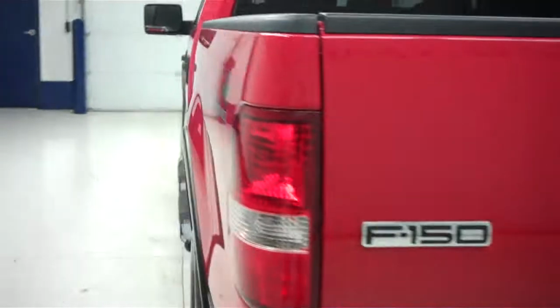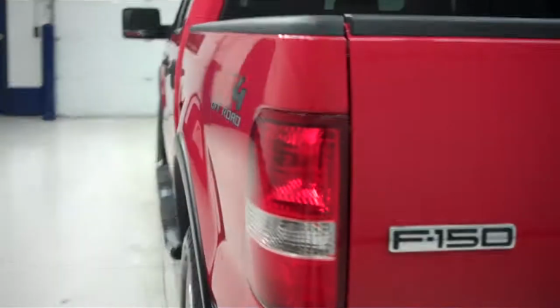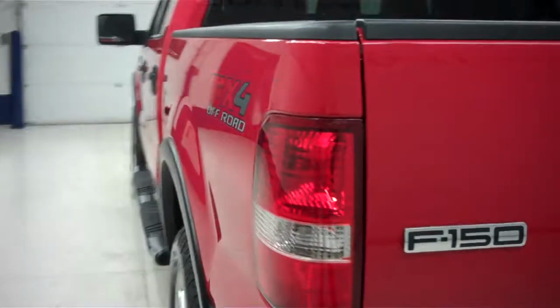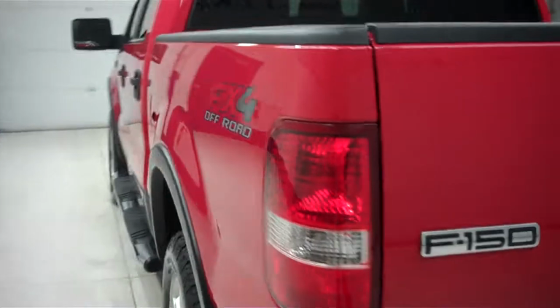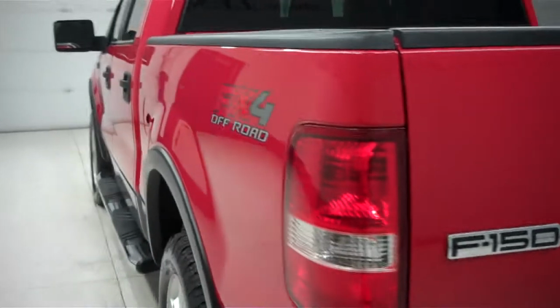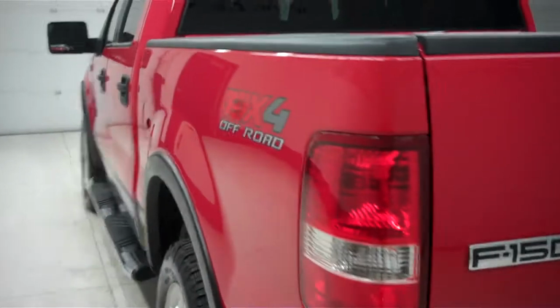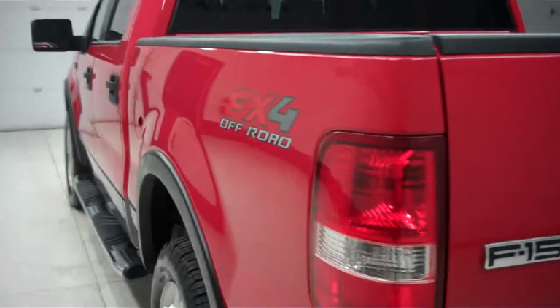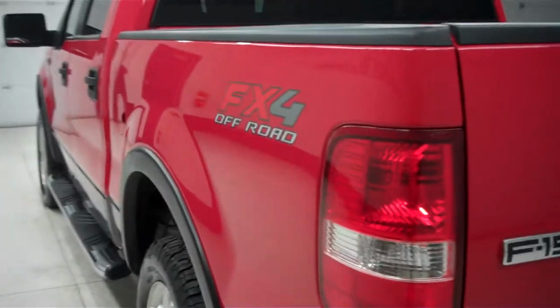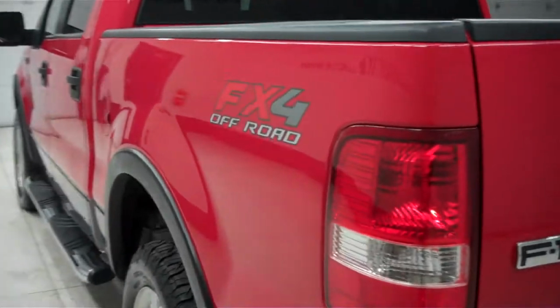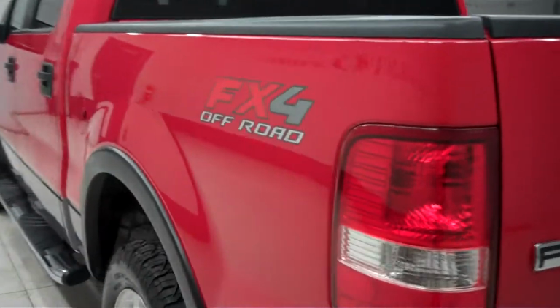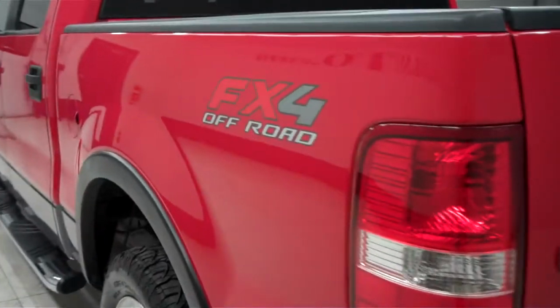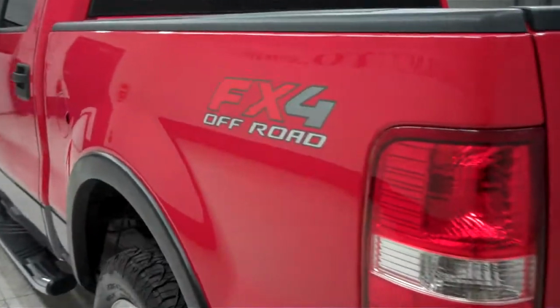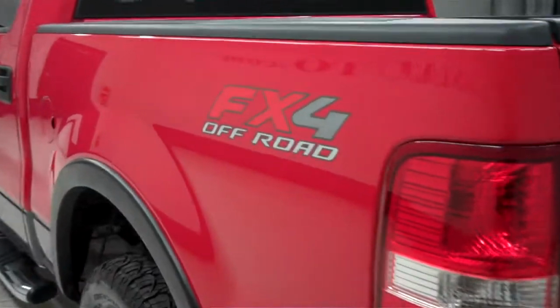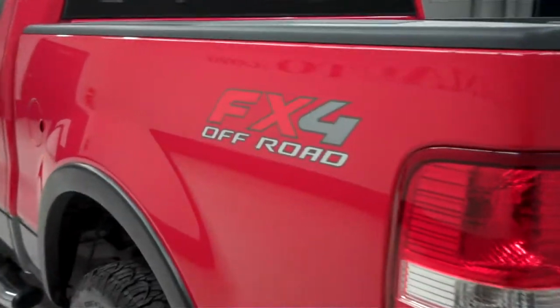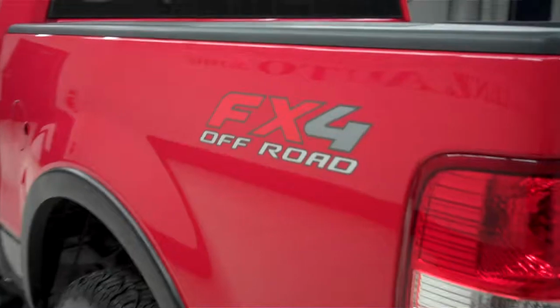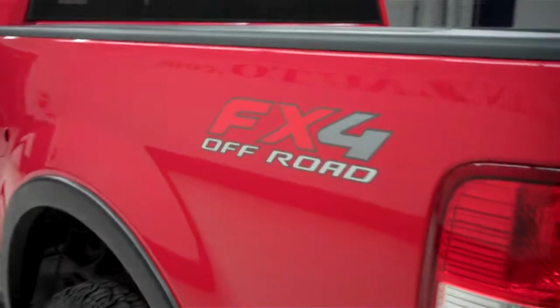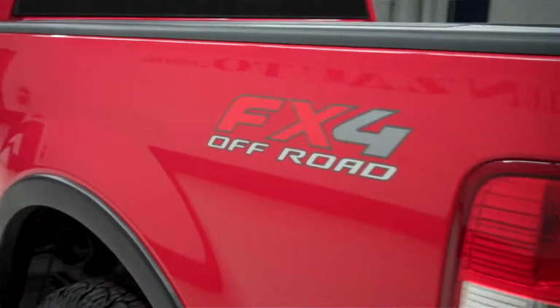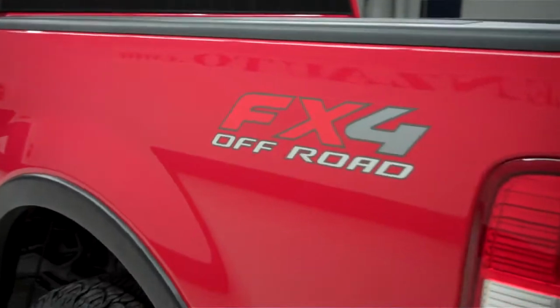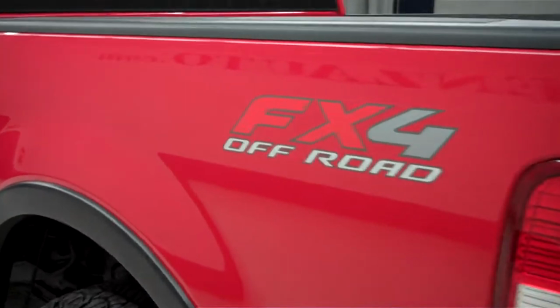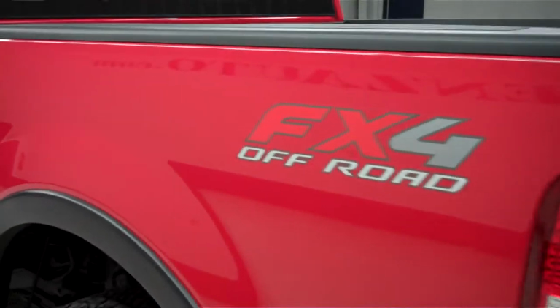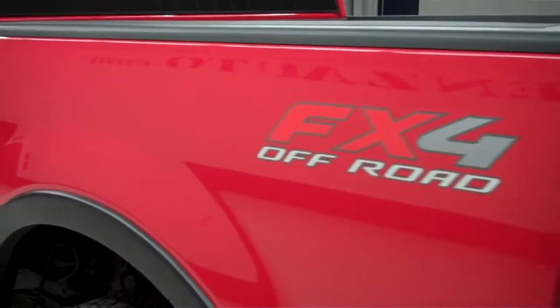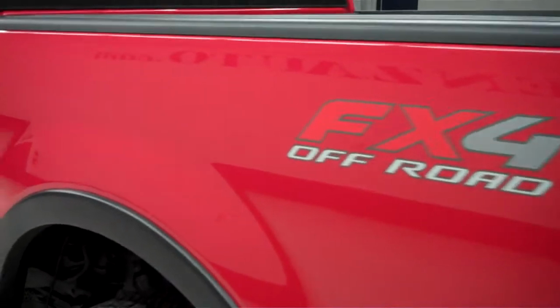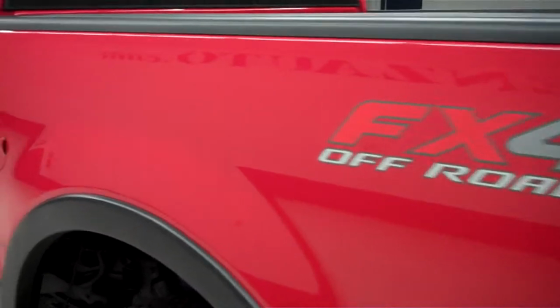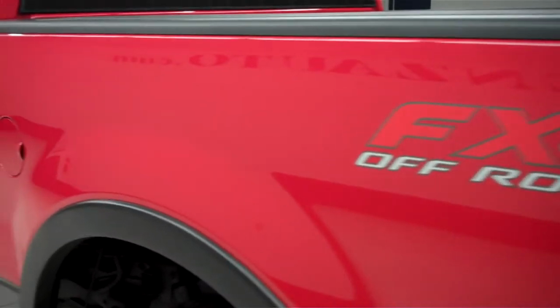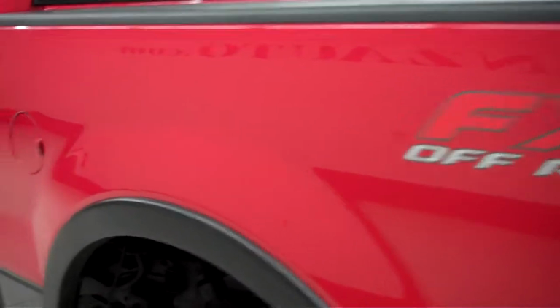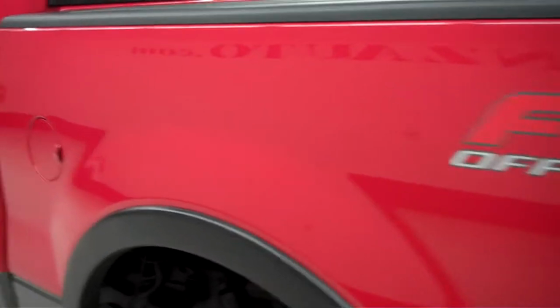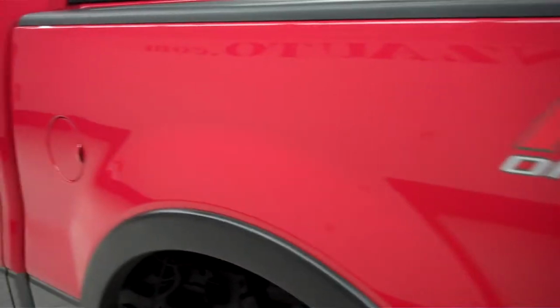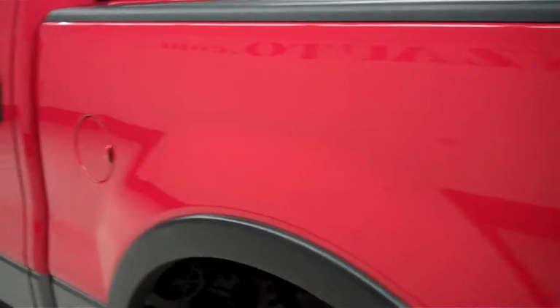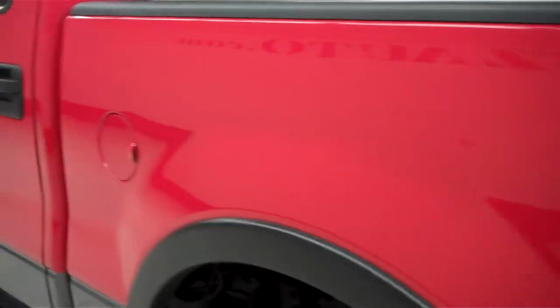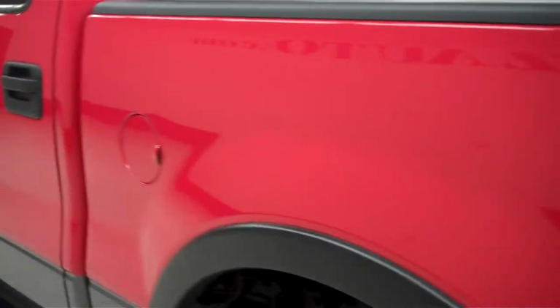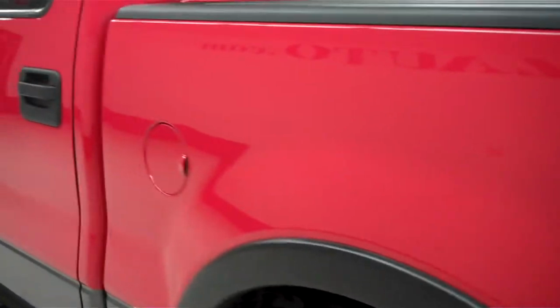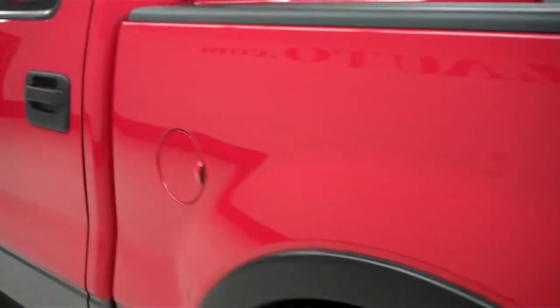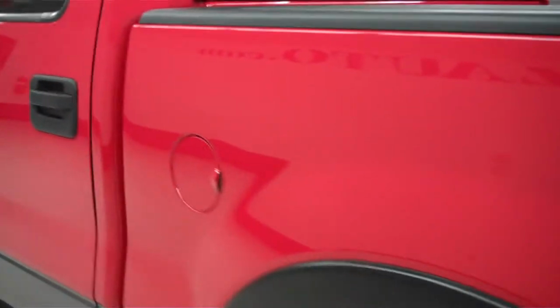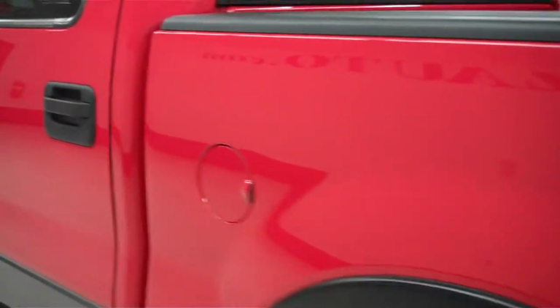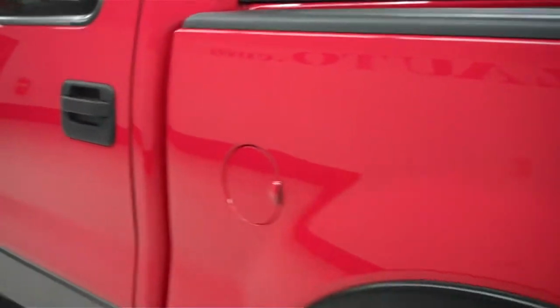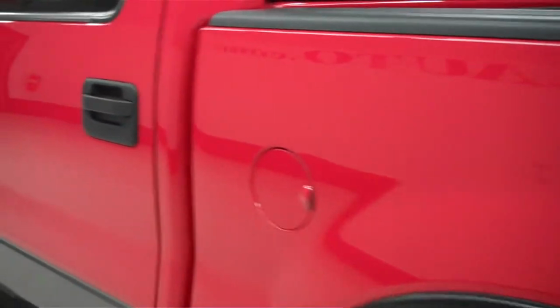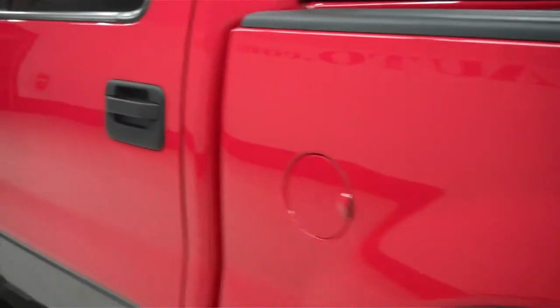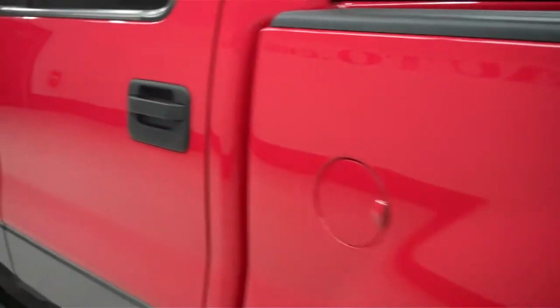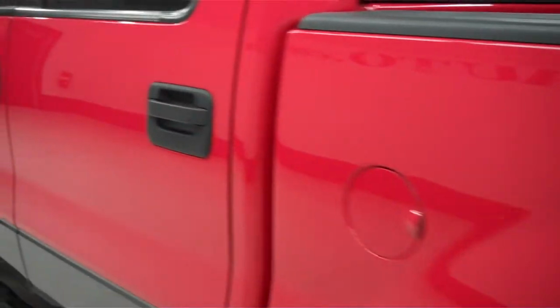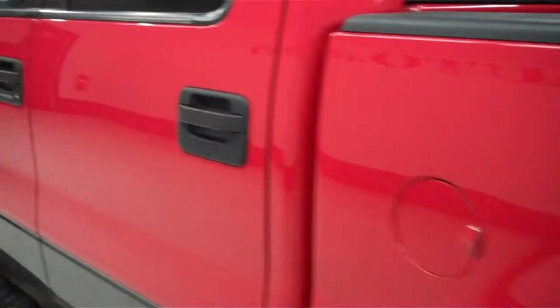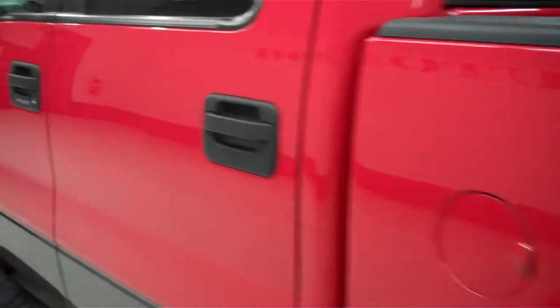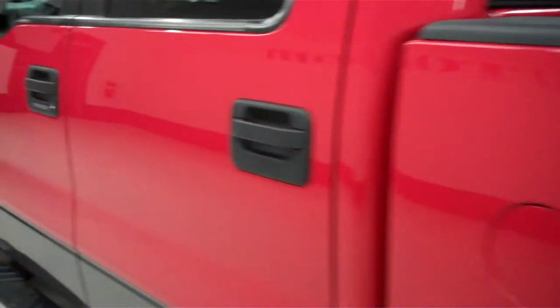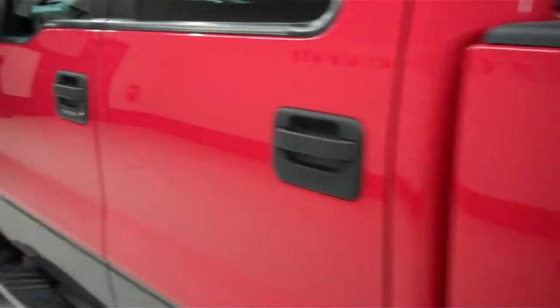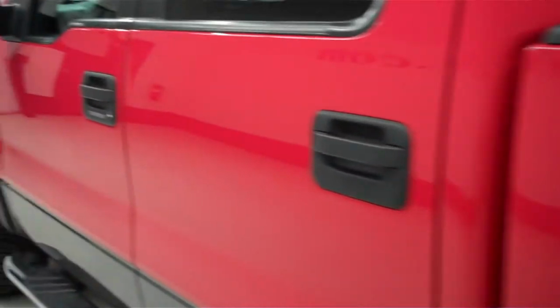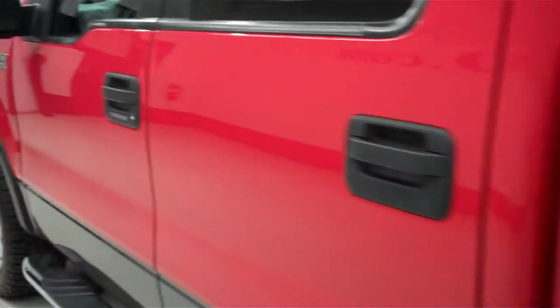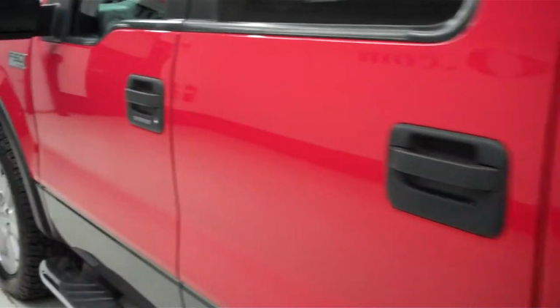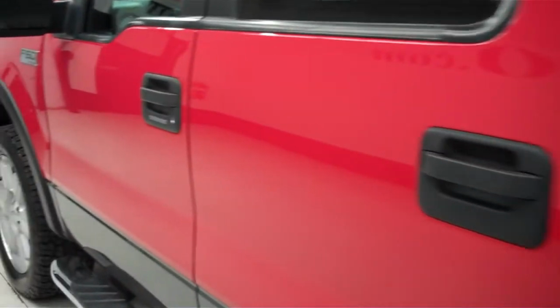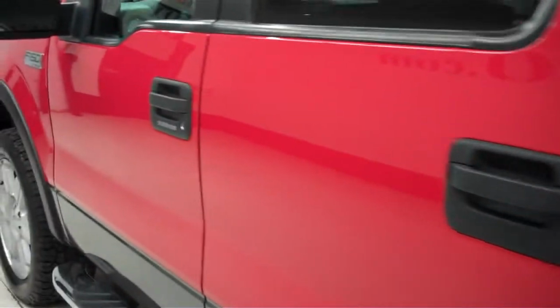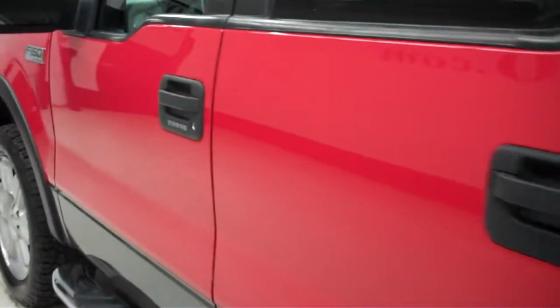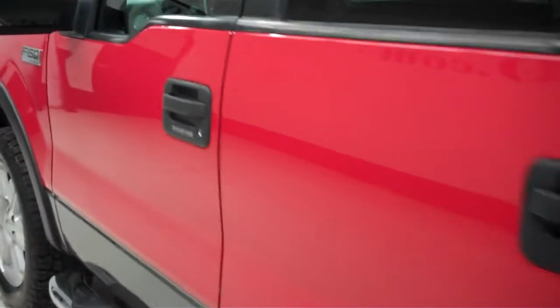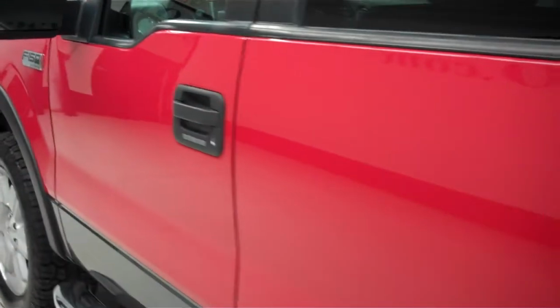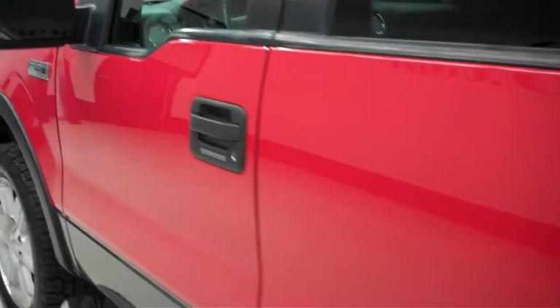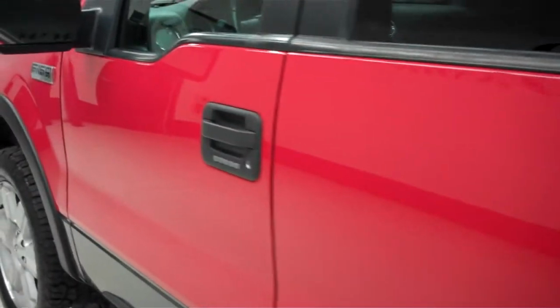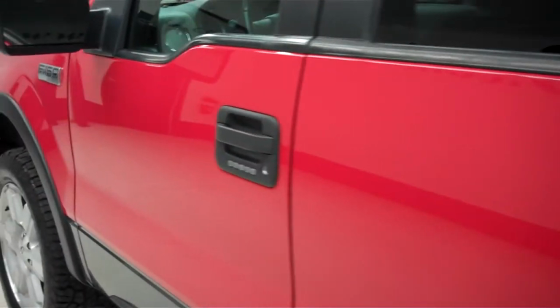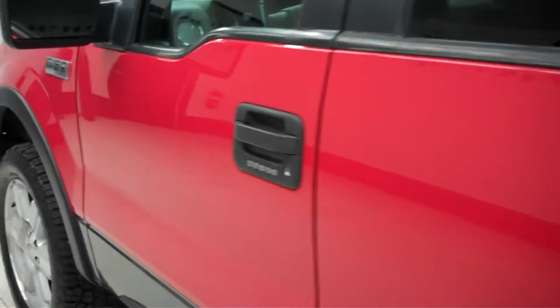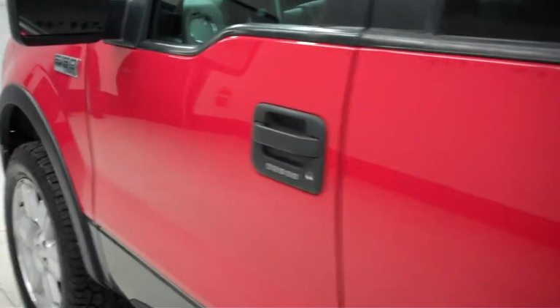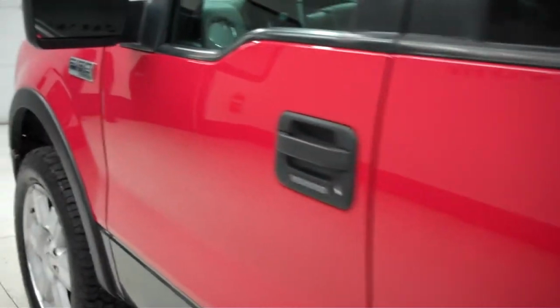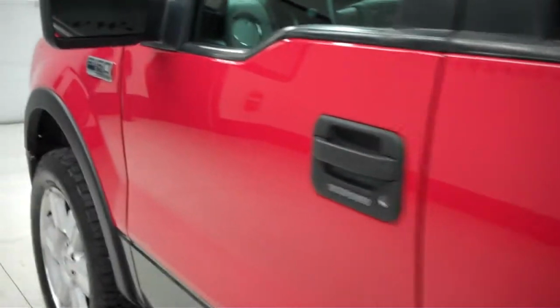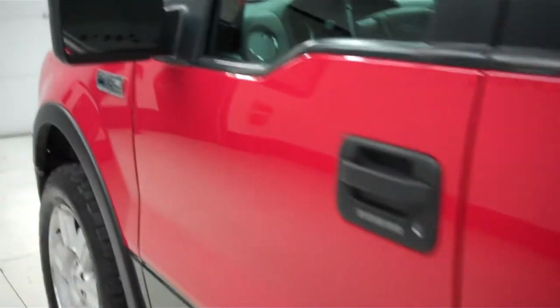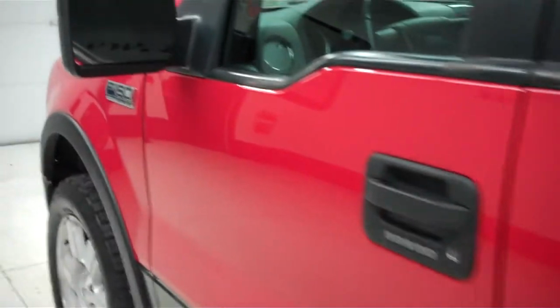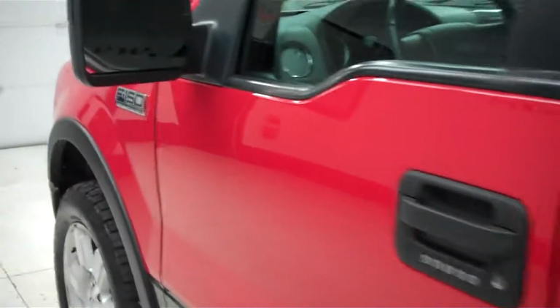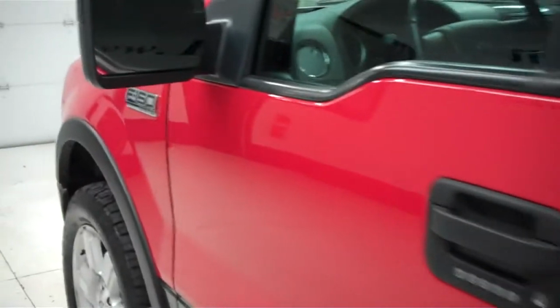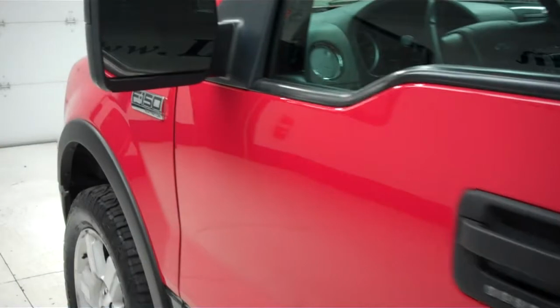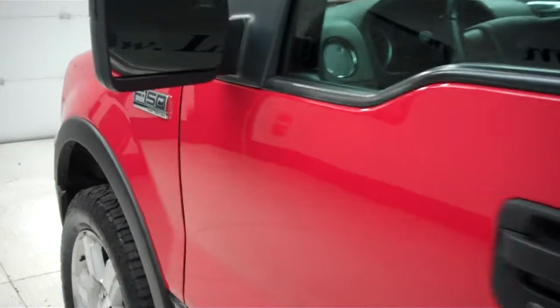This side paint is just as clean and reflective as the other side. There are no dings or dents on this side either.